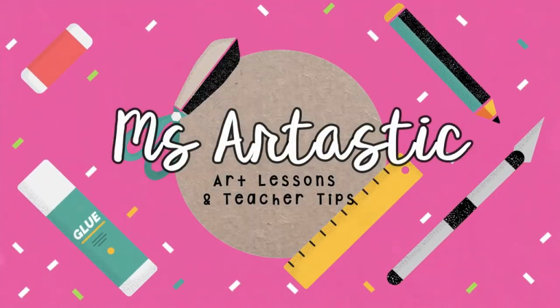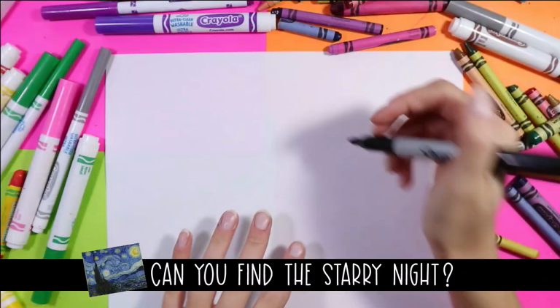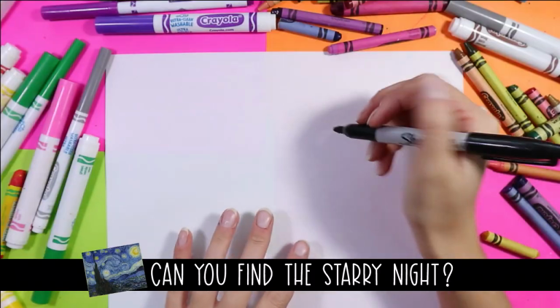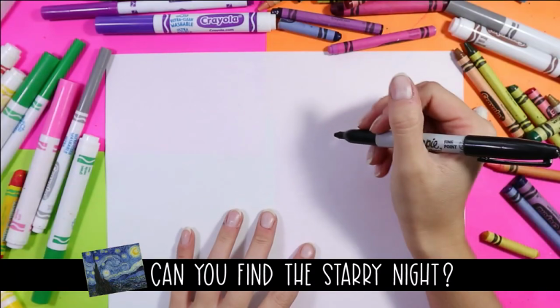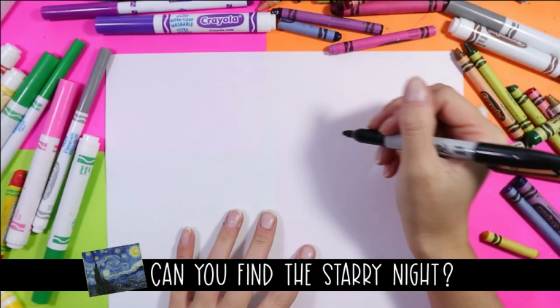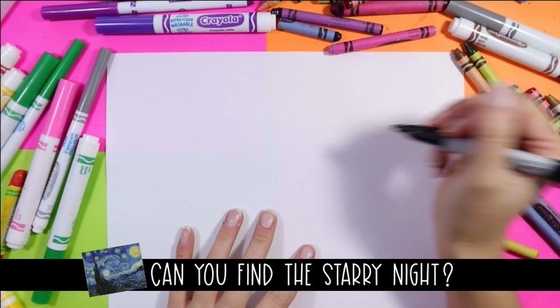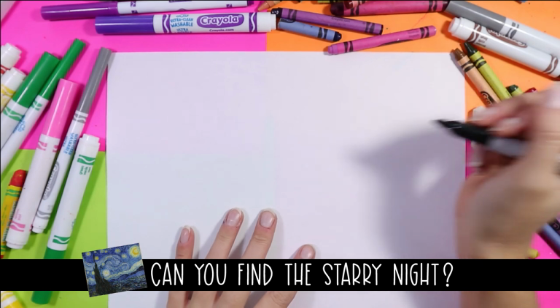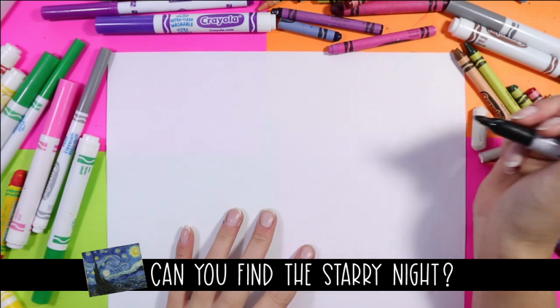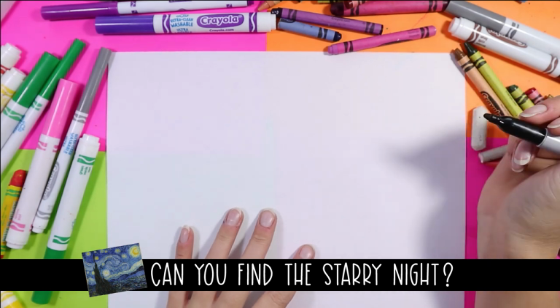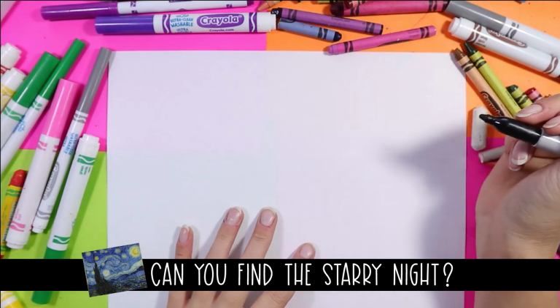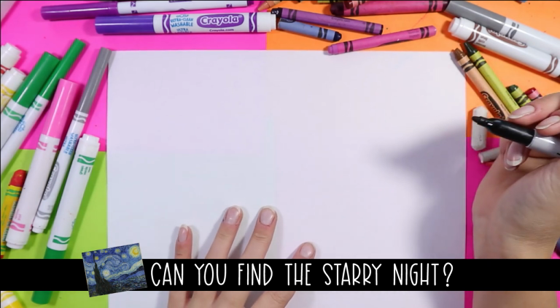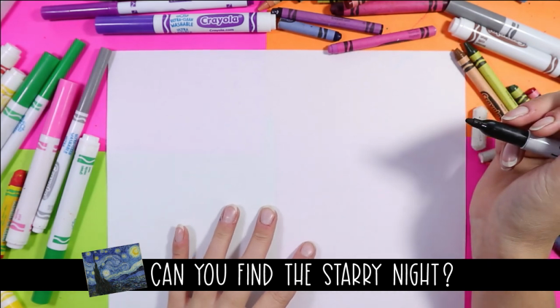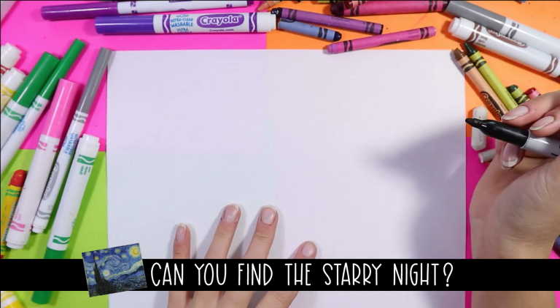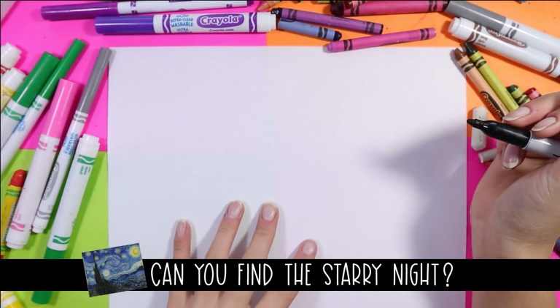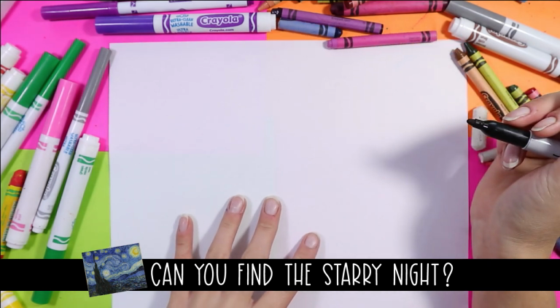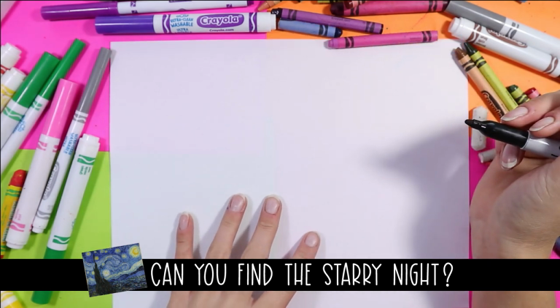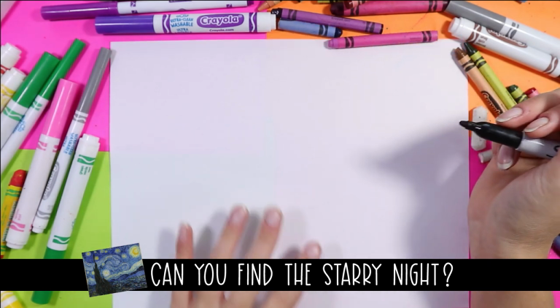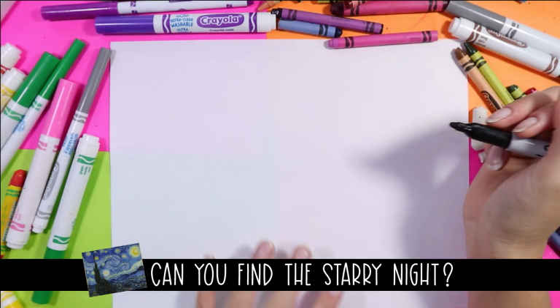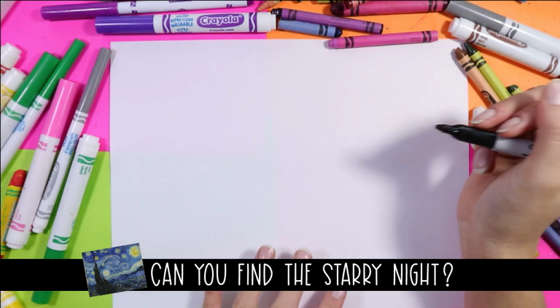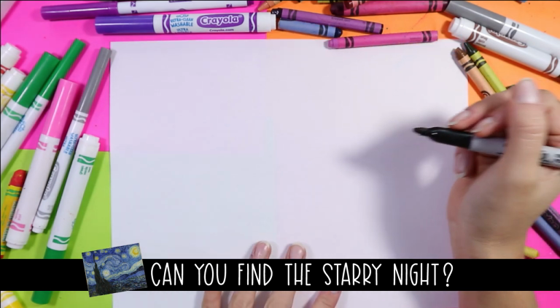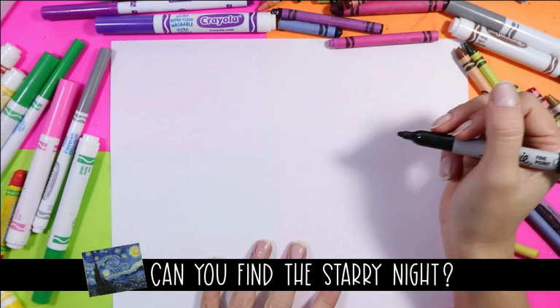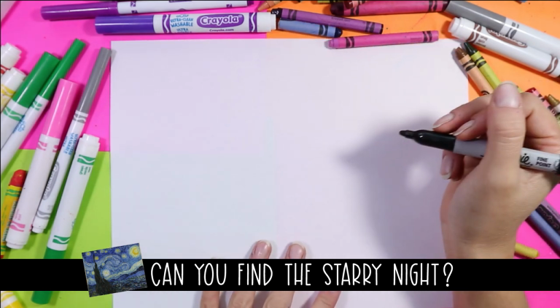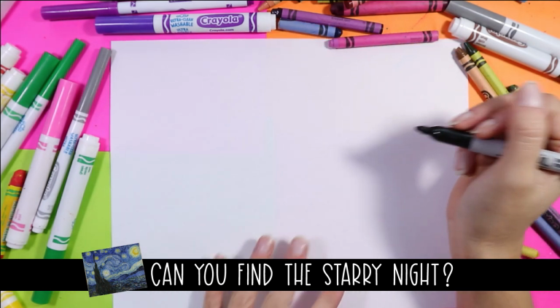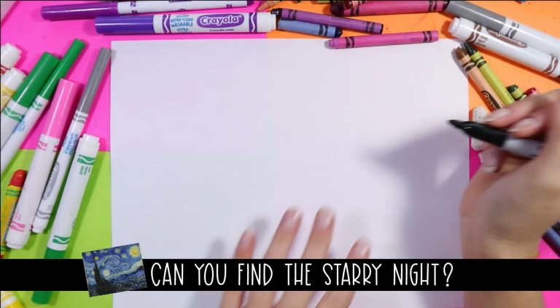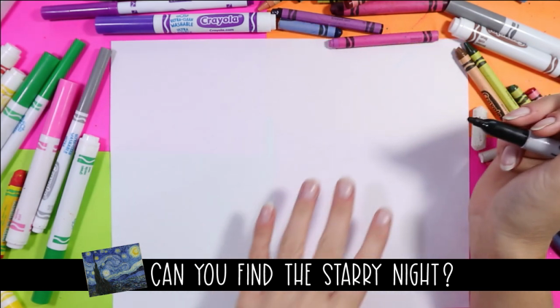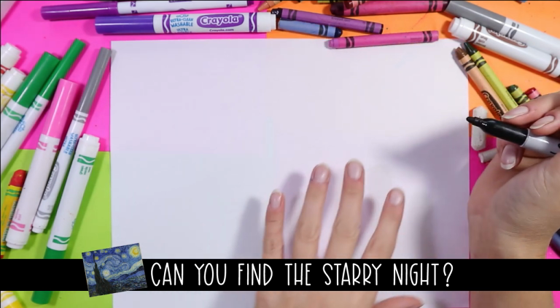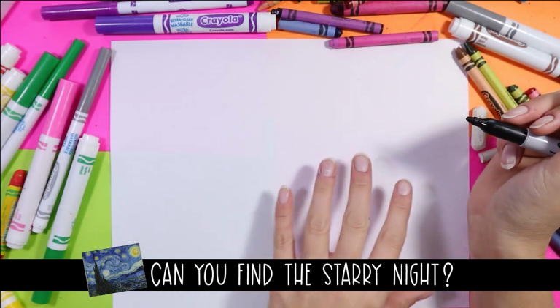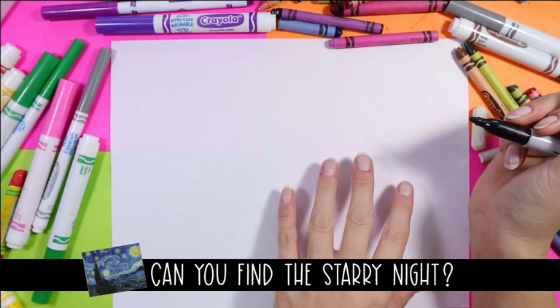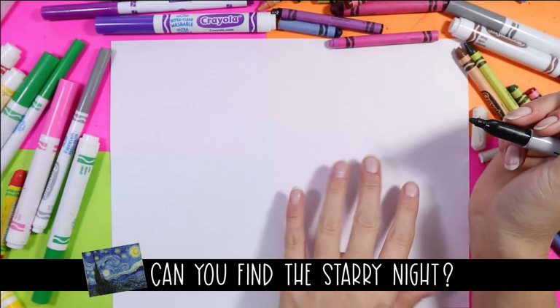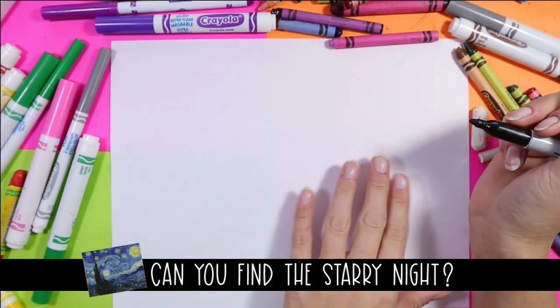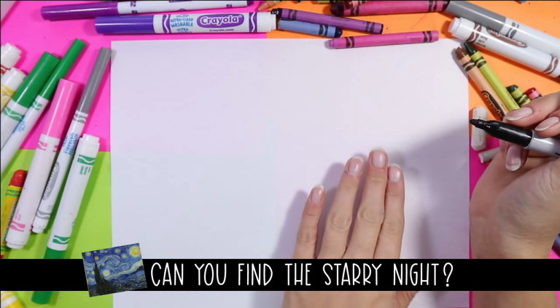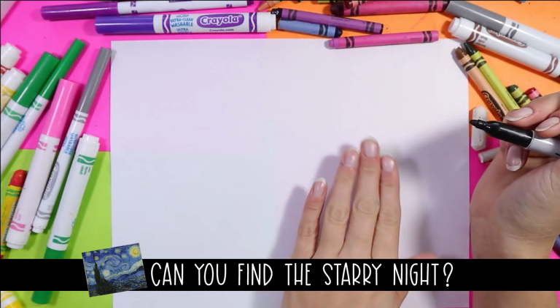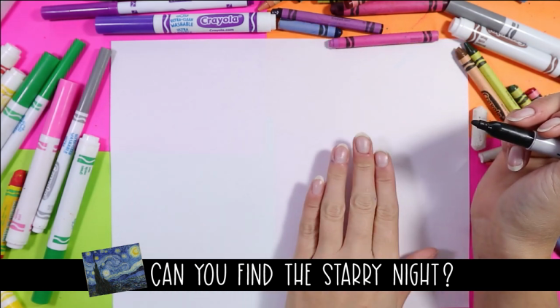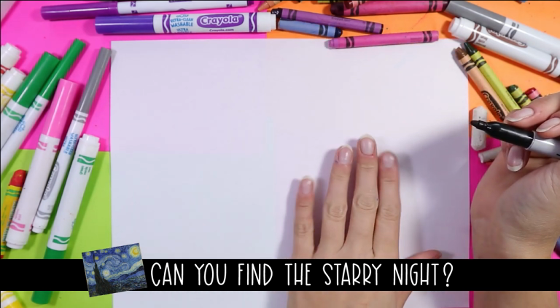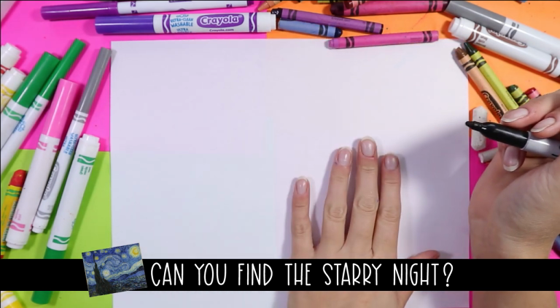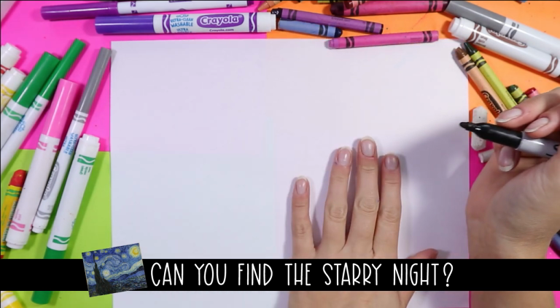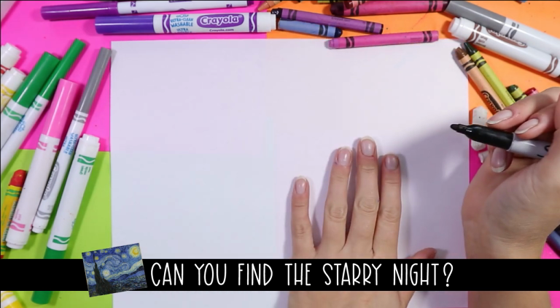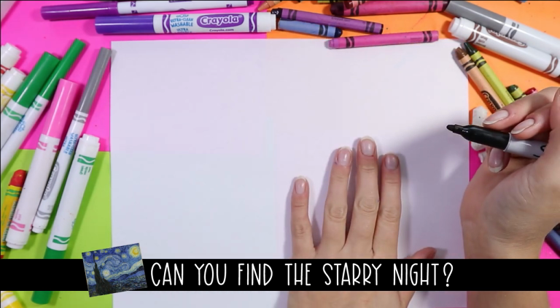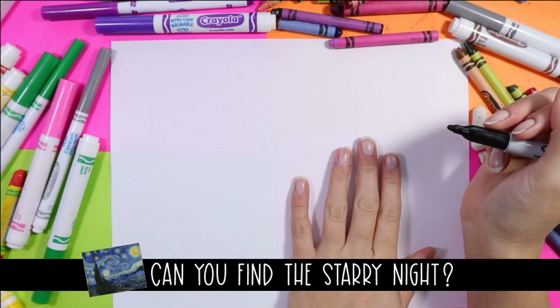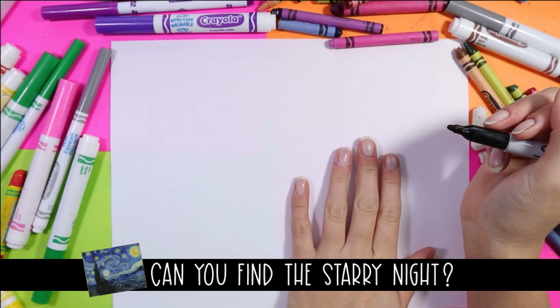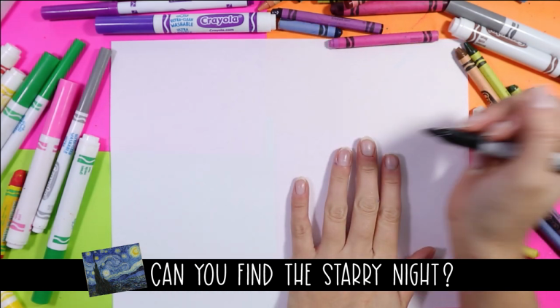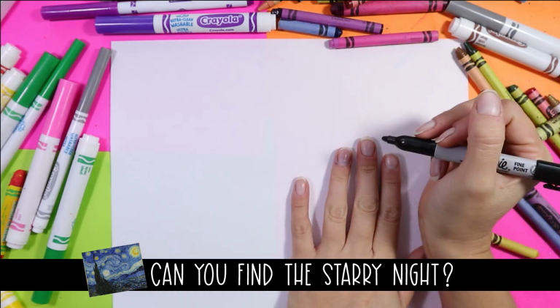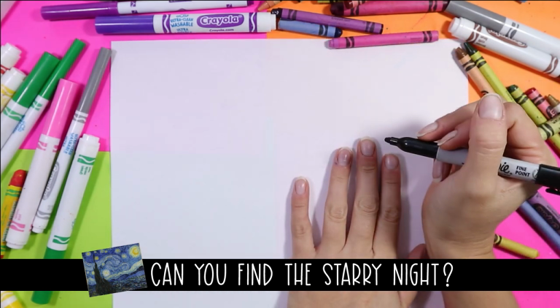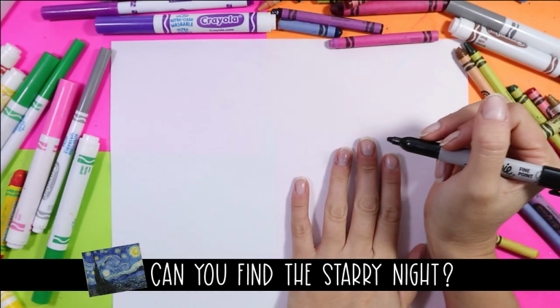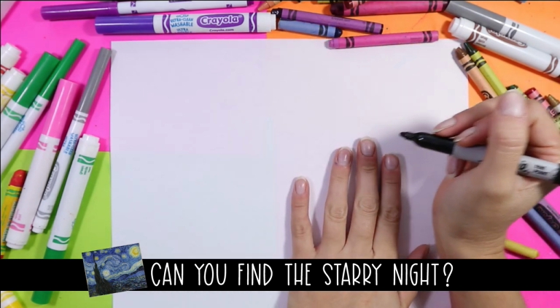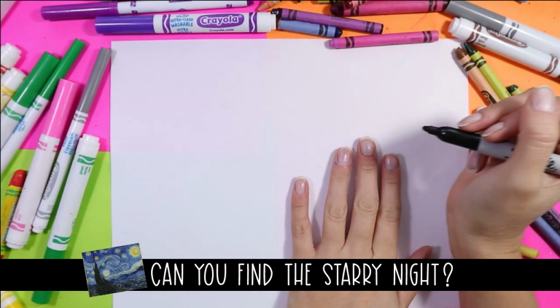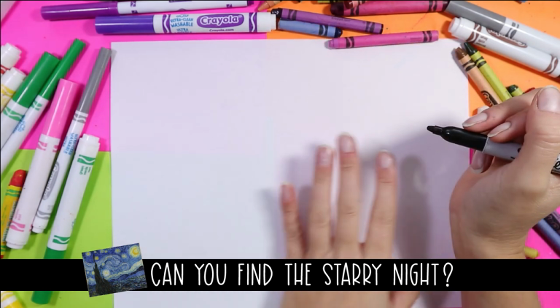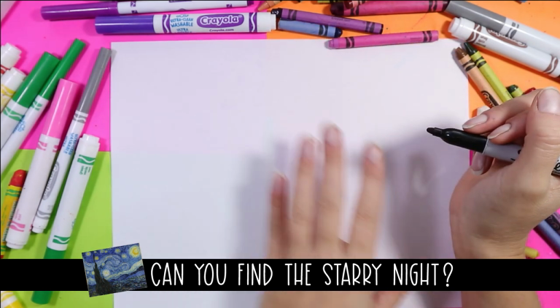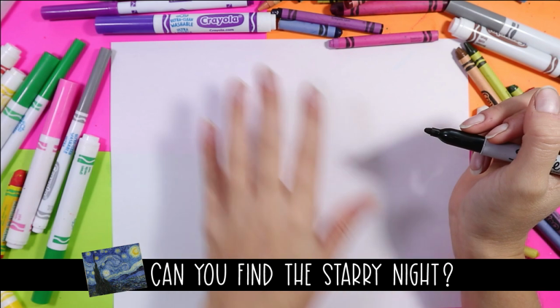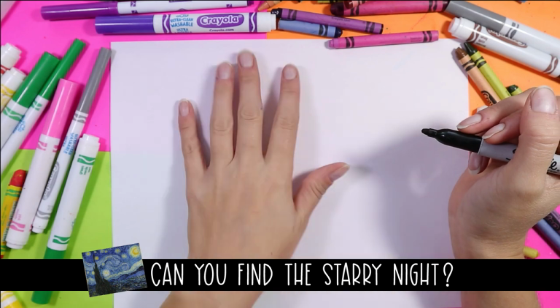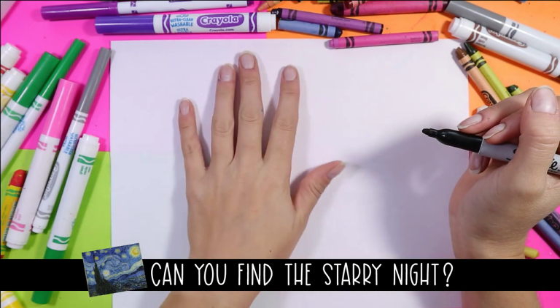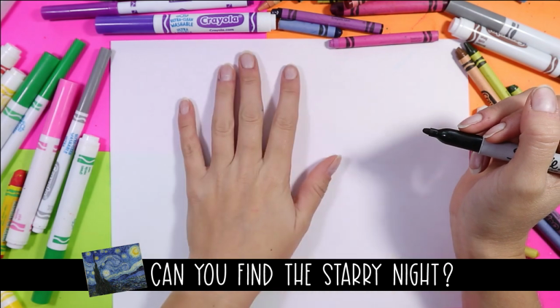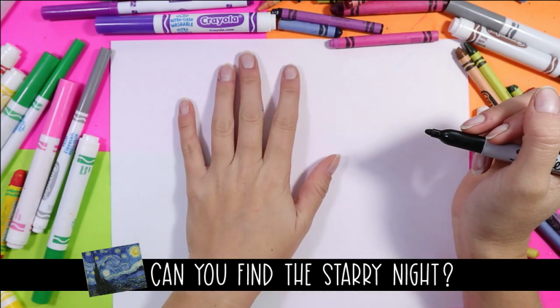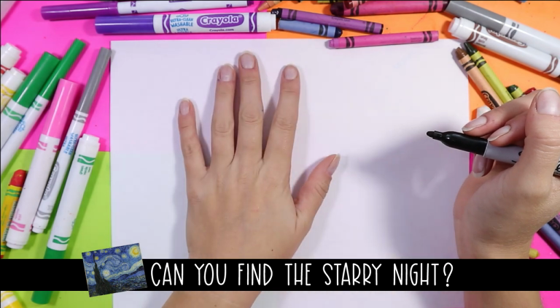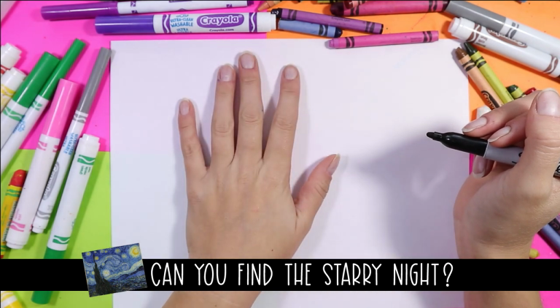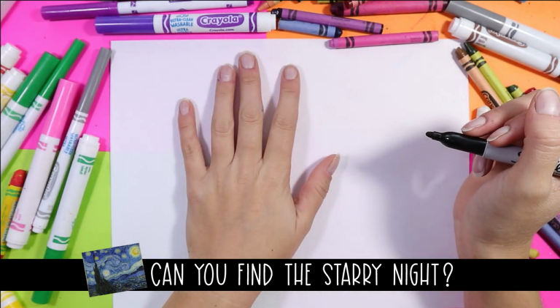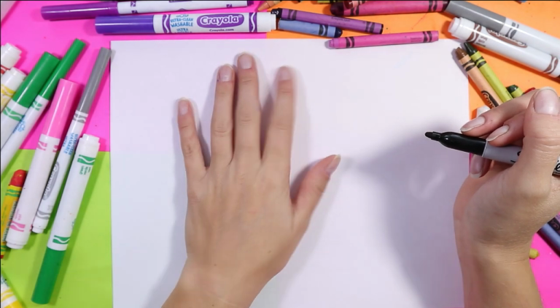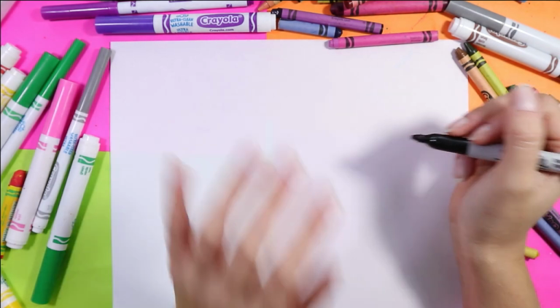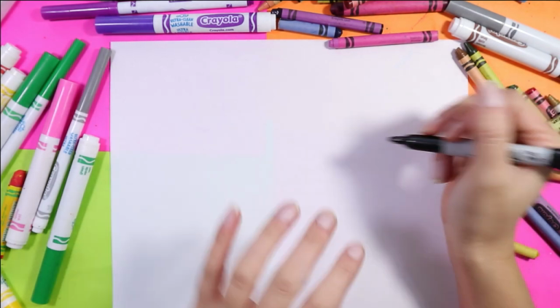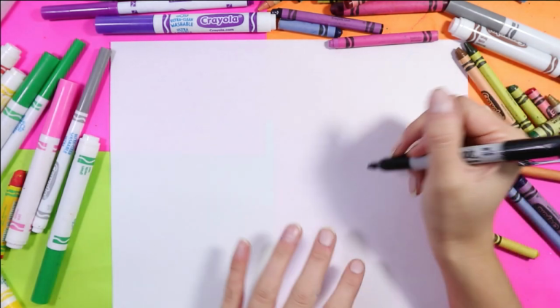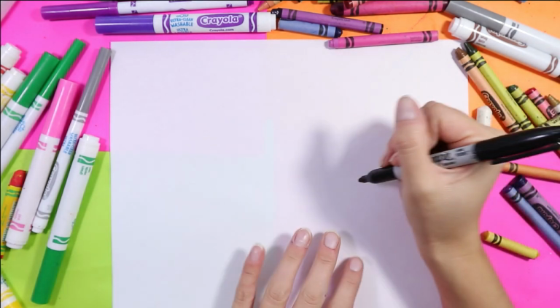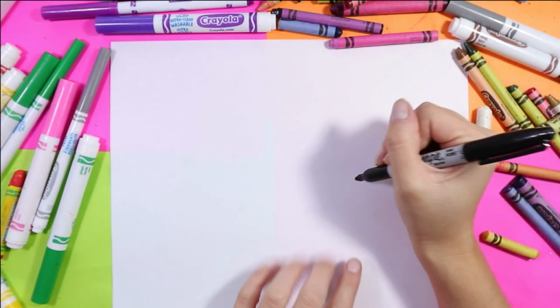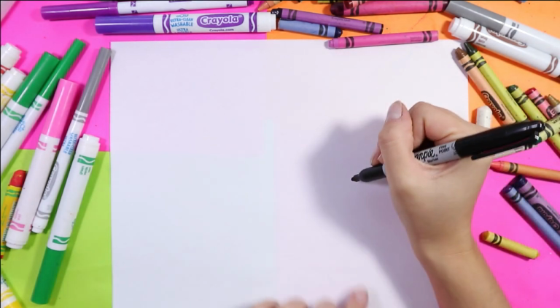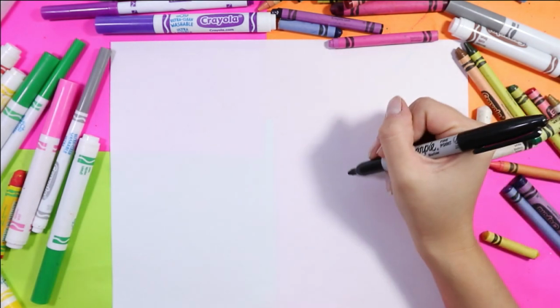We're going to begin by drawing our spider's body. We're going to draw the head down on the bottom right, body on the top left.